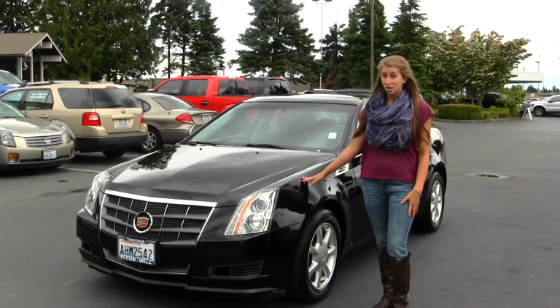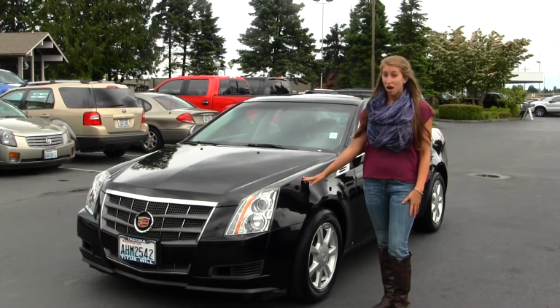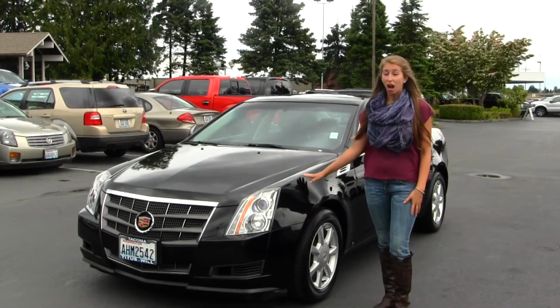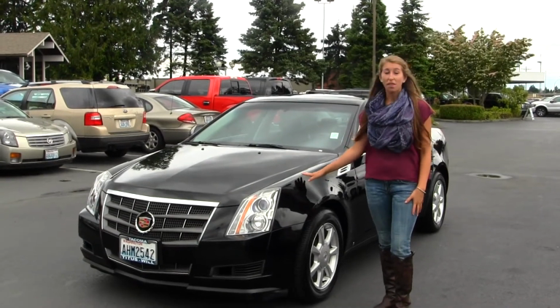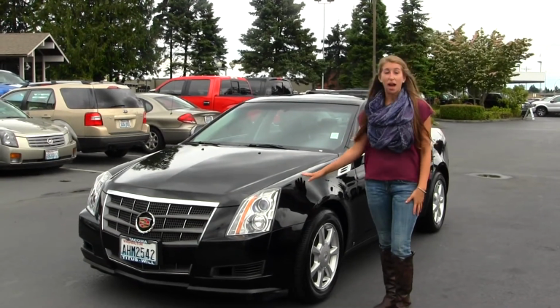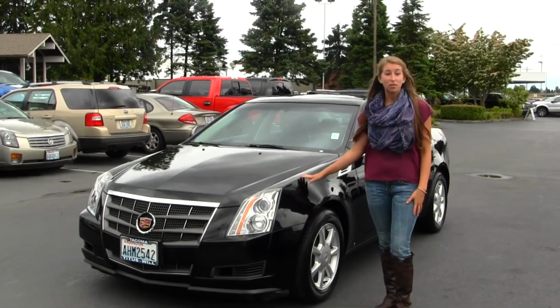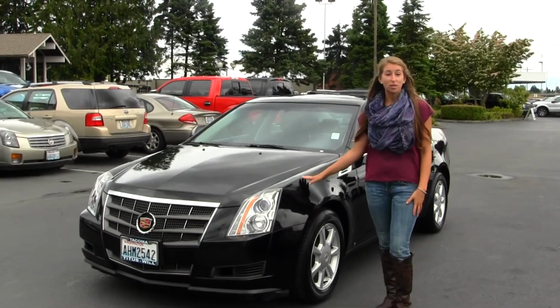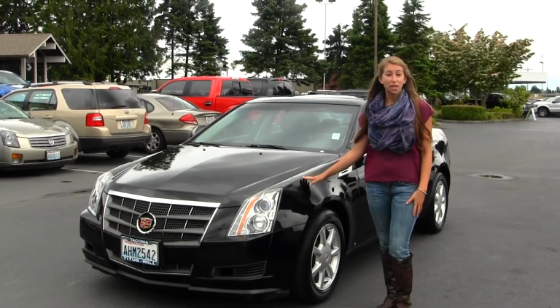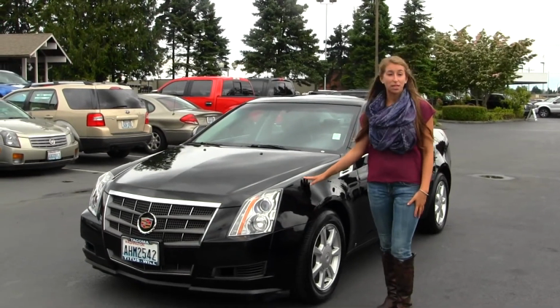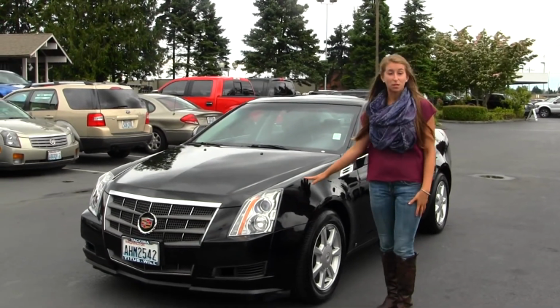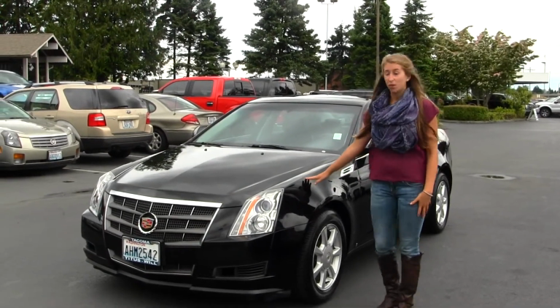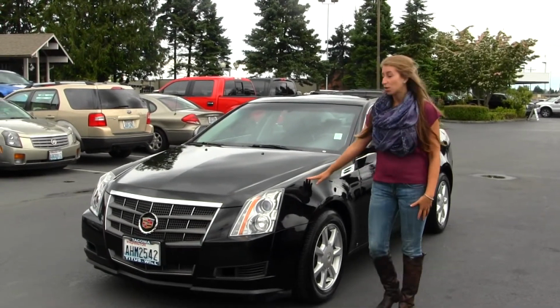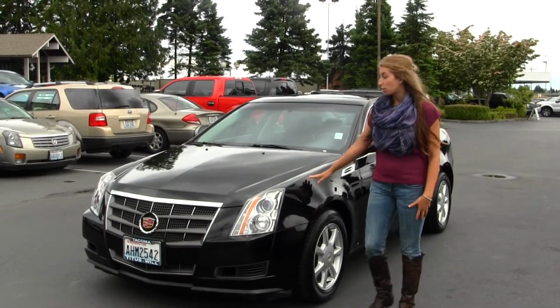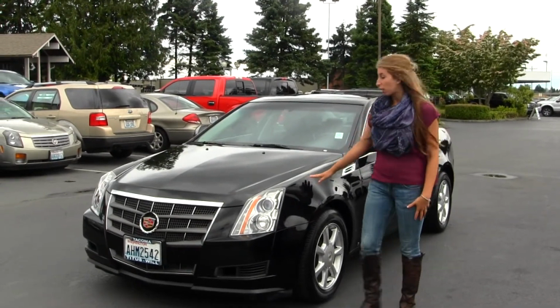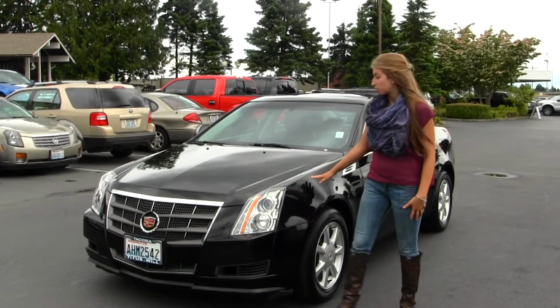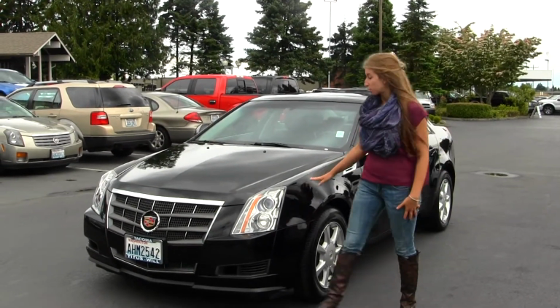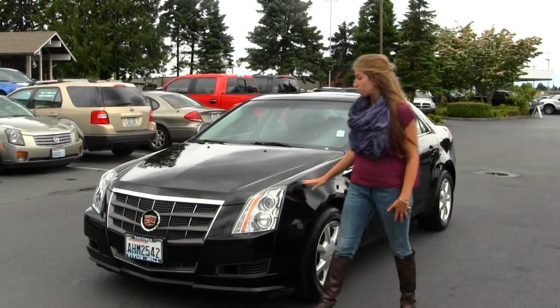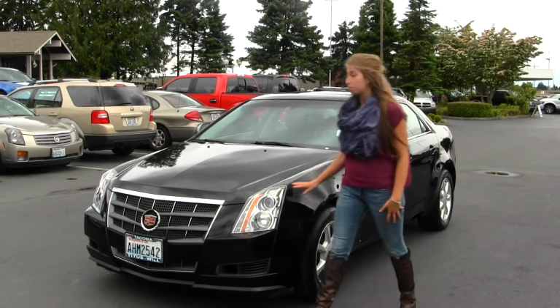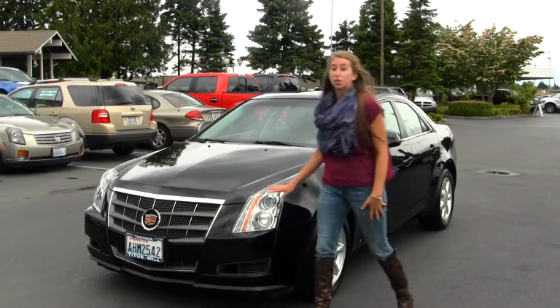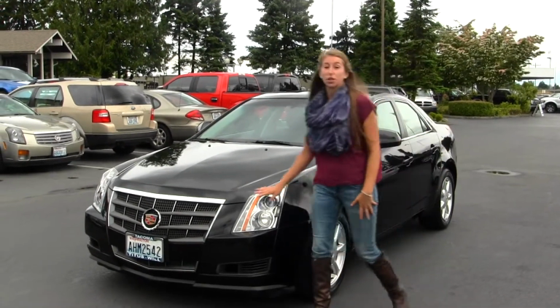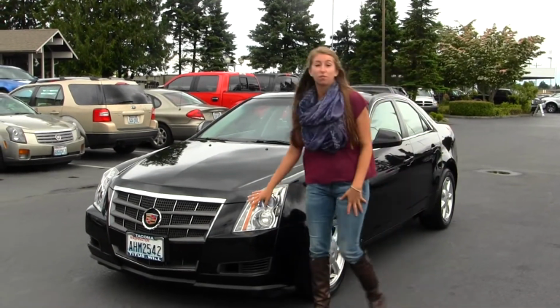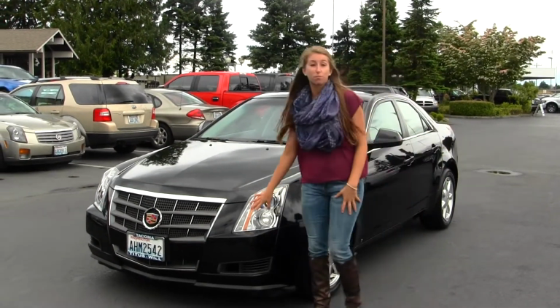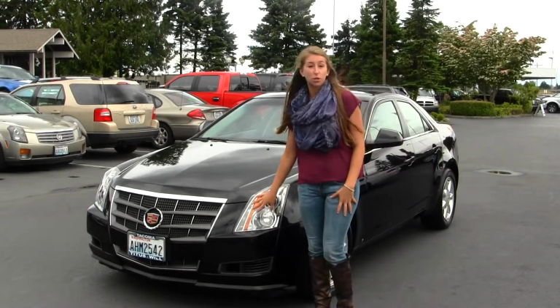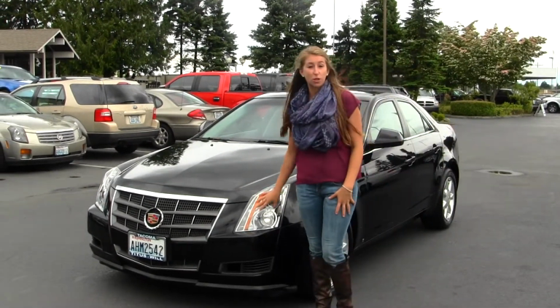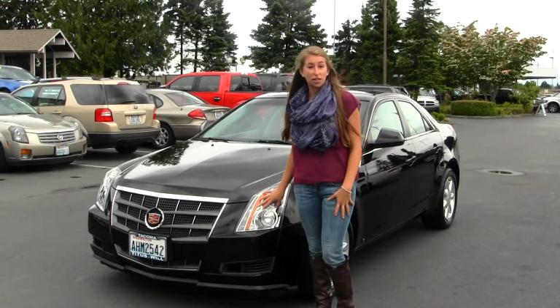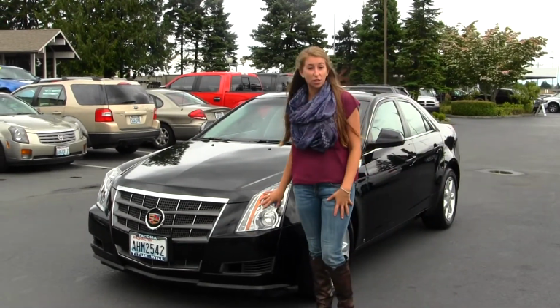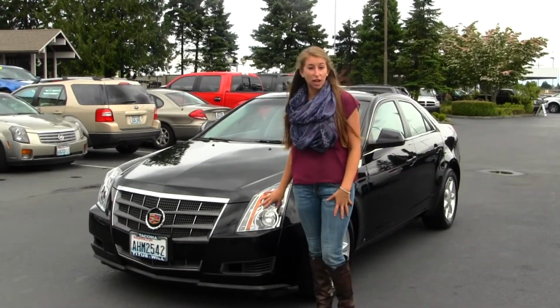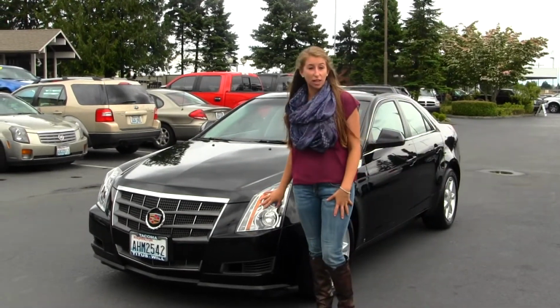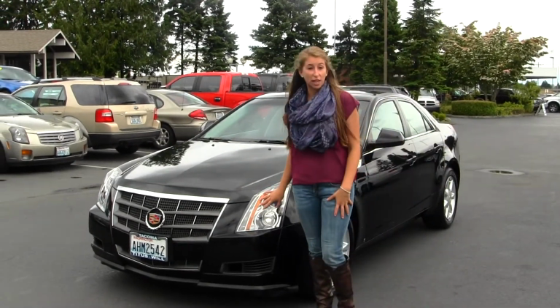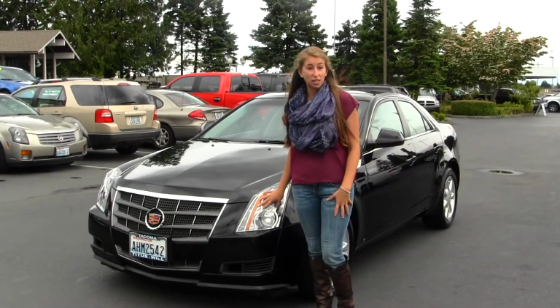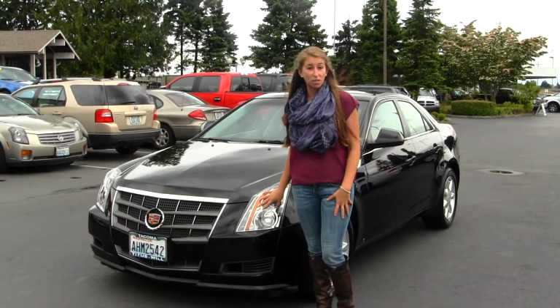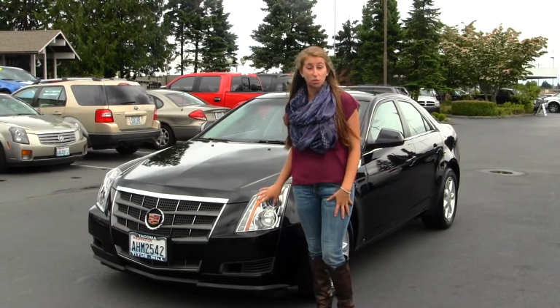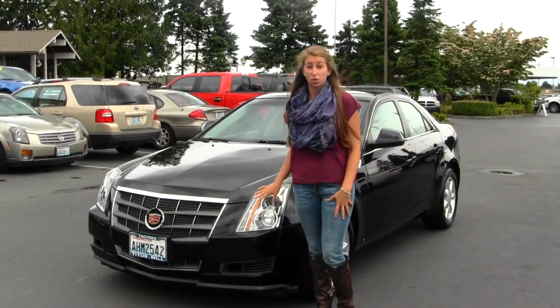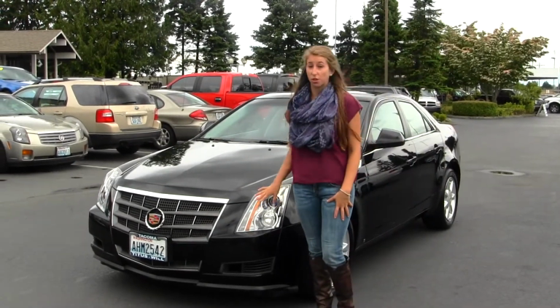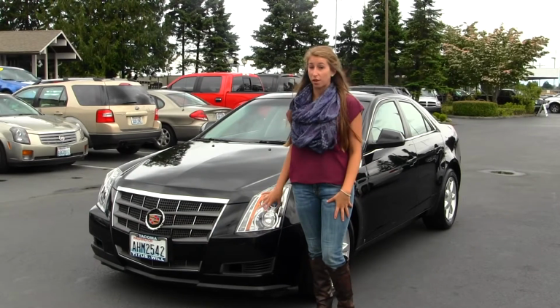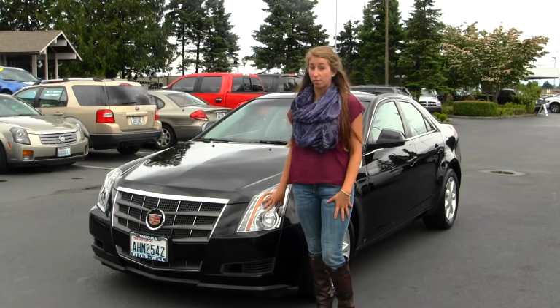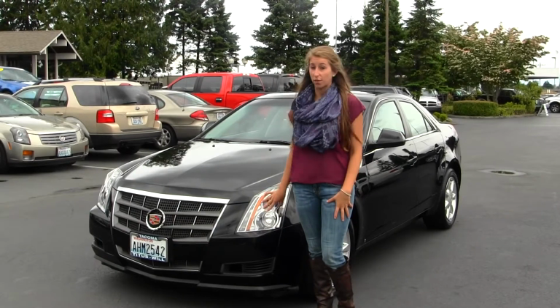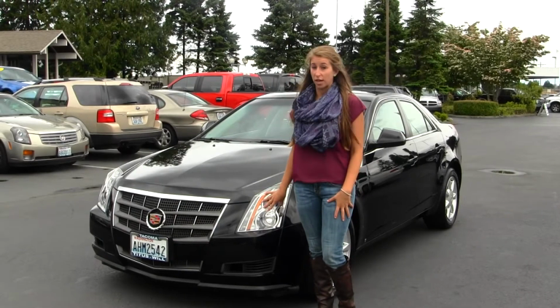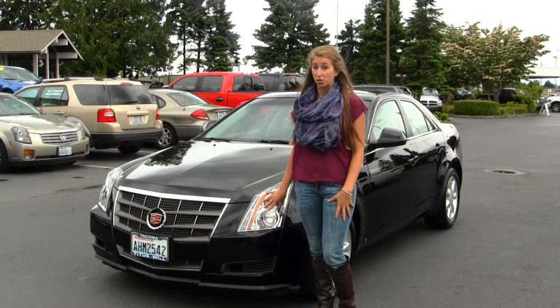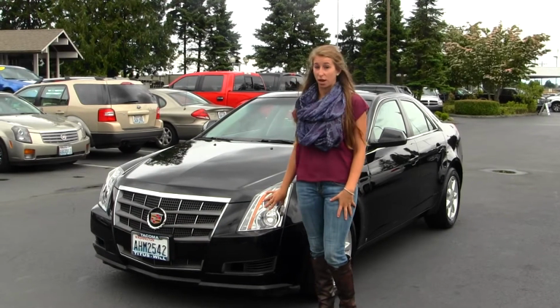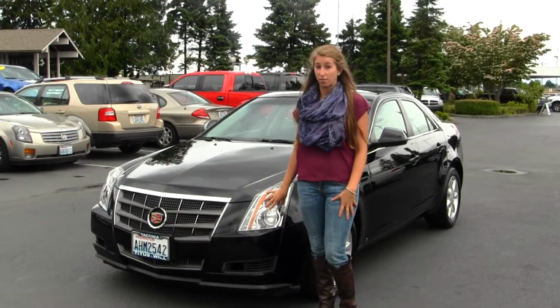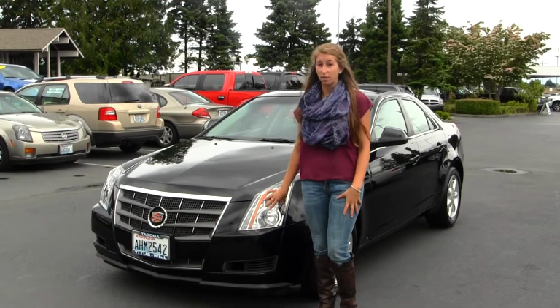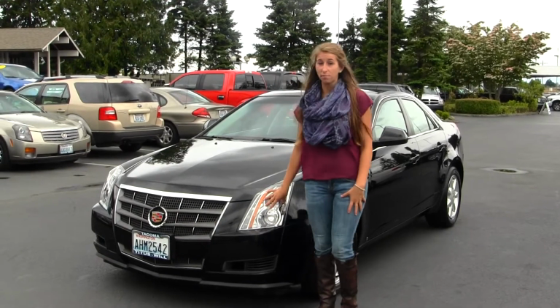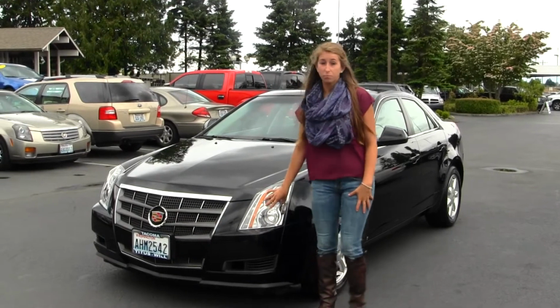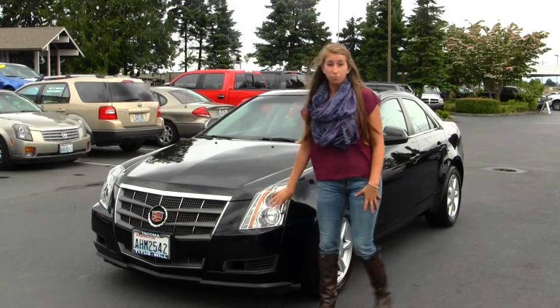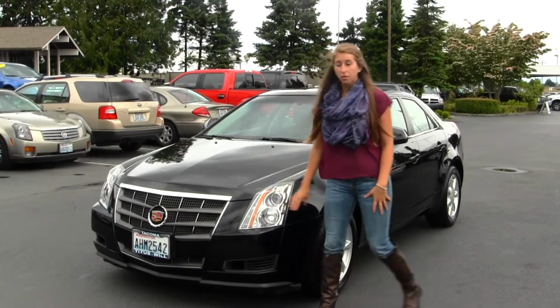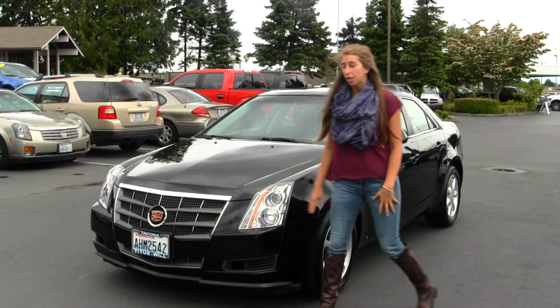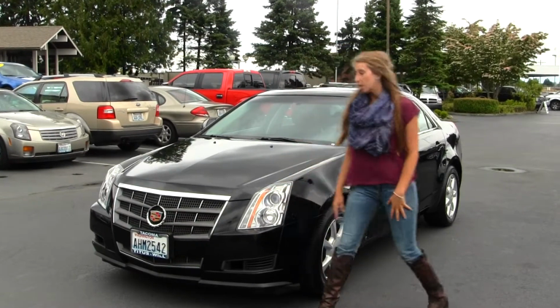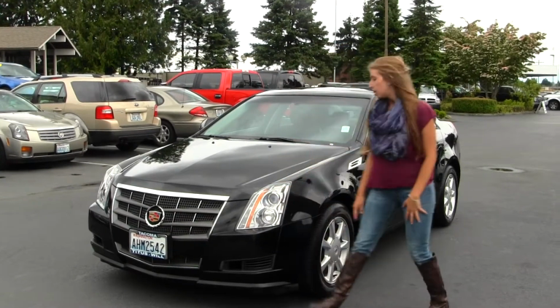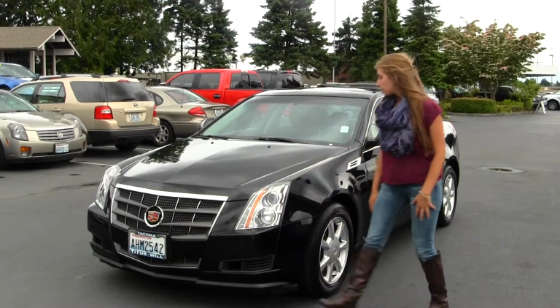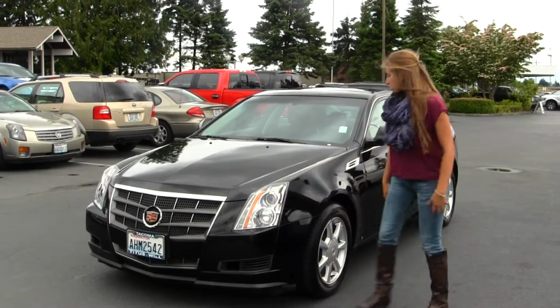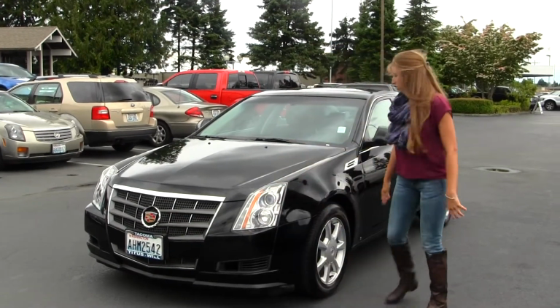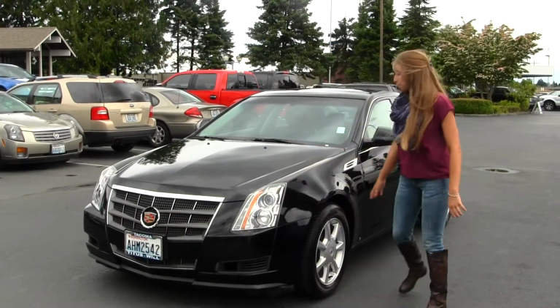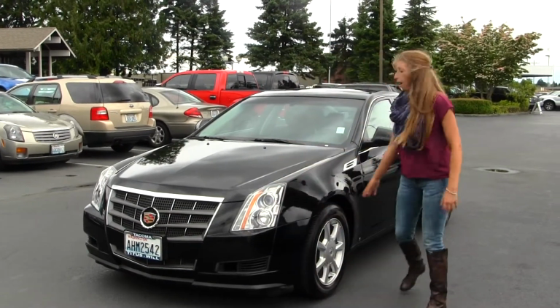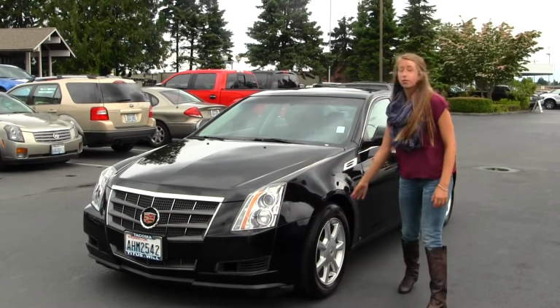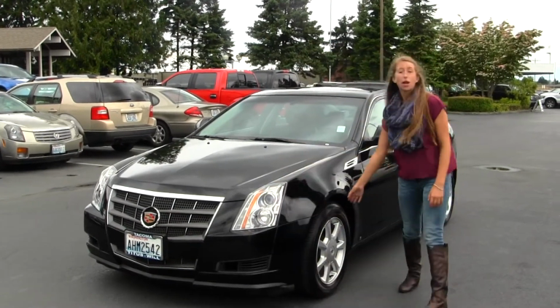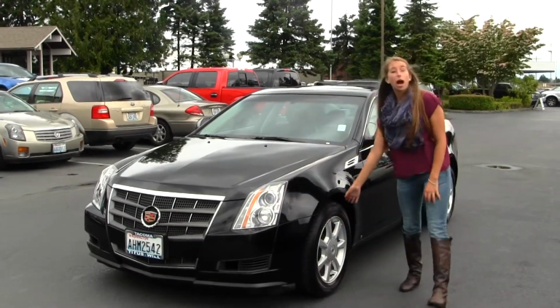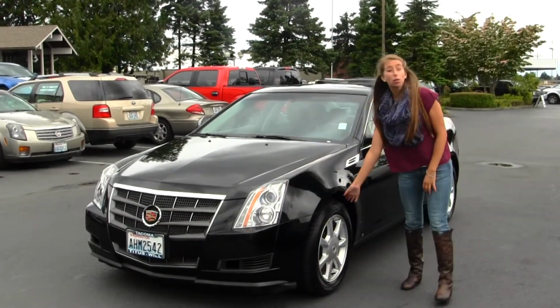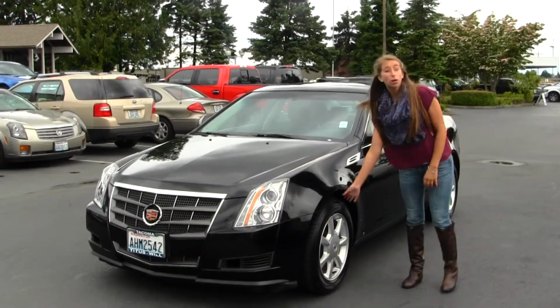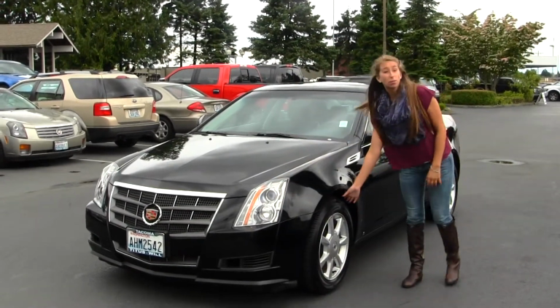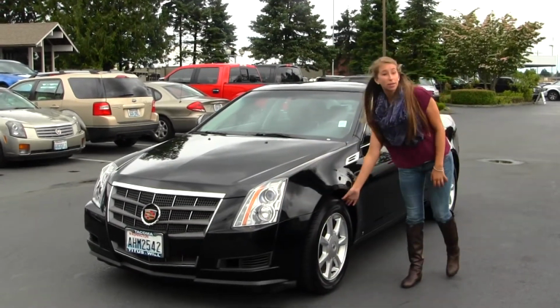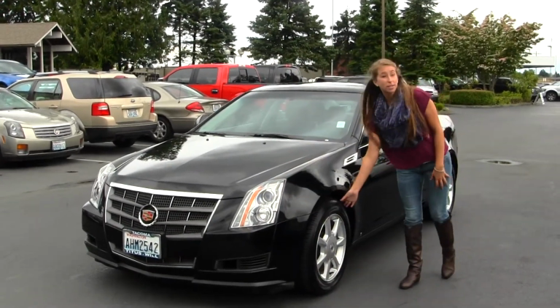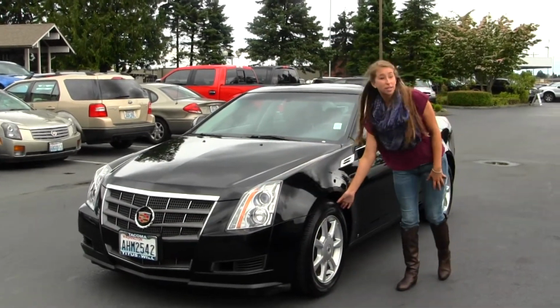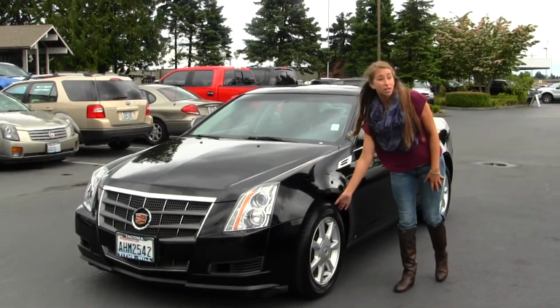On the outside, this vehicle comes with your projector headlights, which are great for night driving. You also have your alloy wheels here.